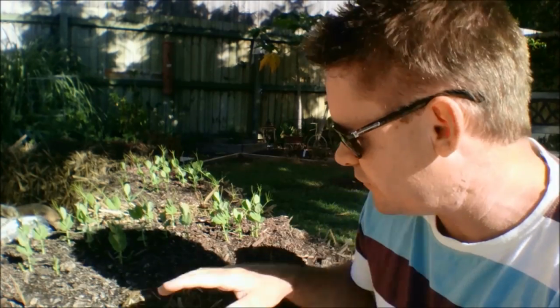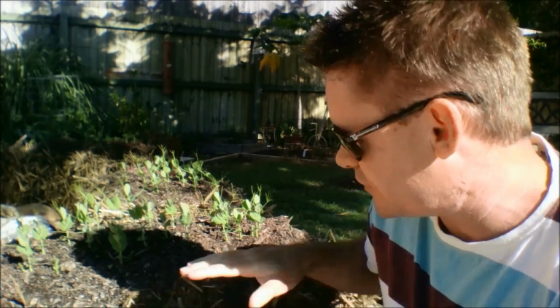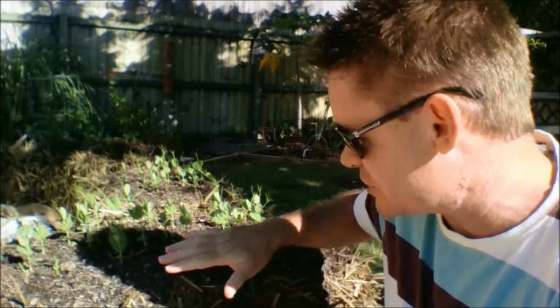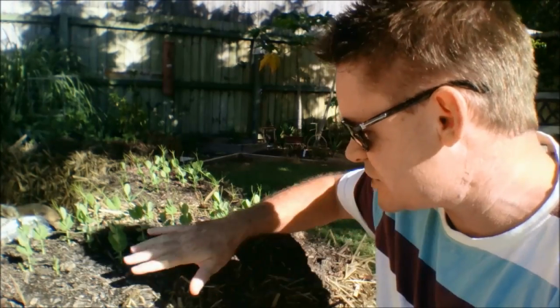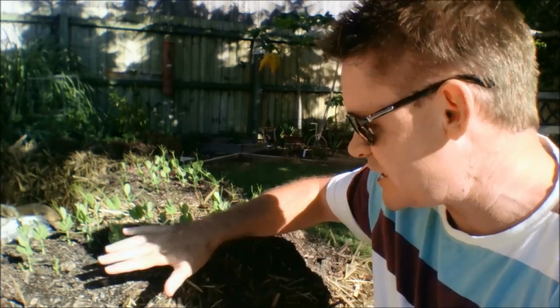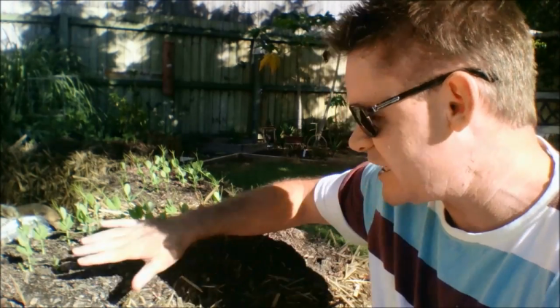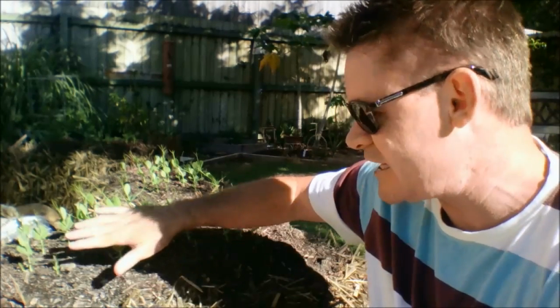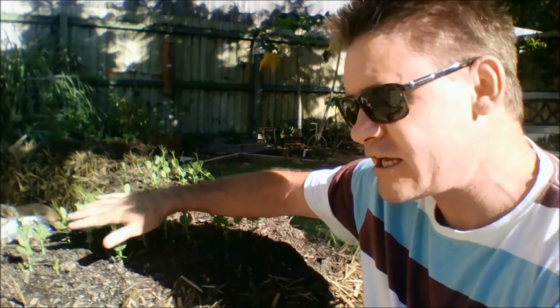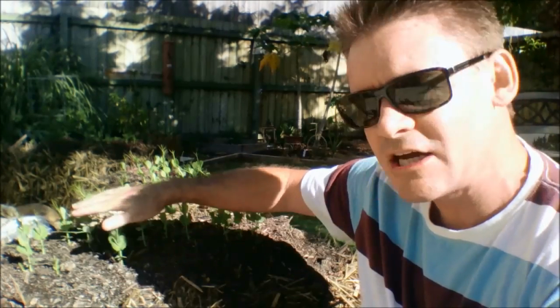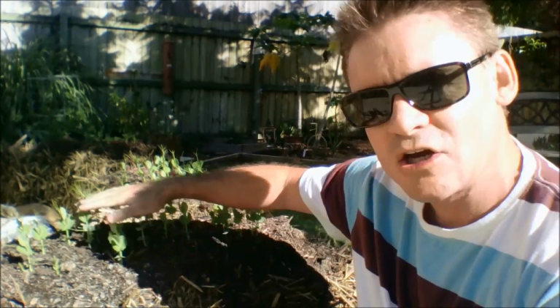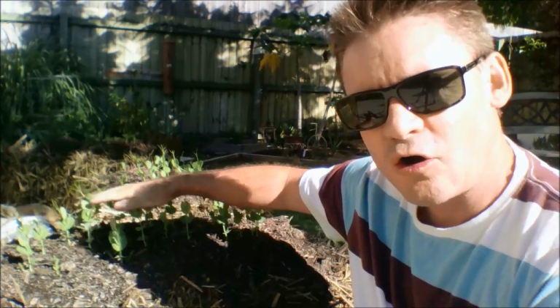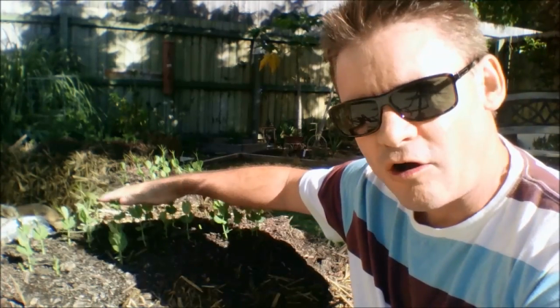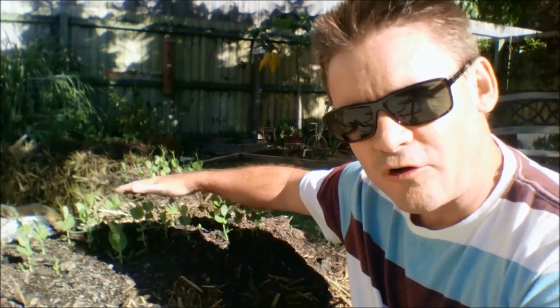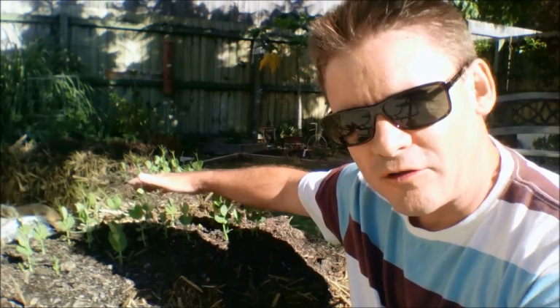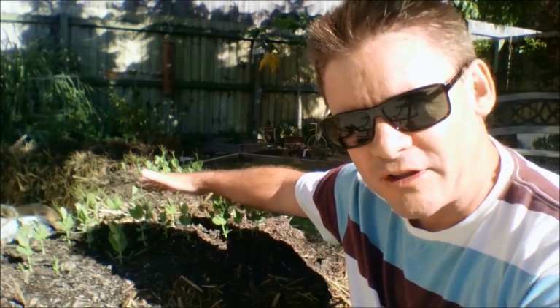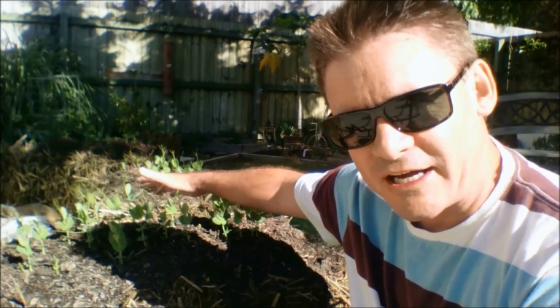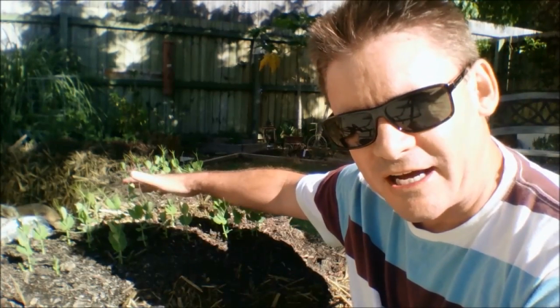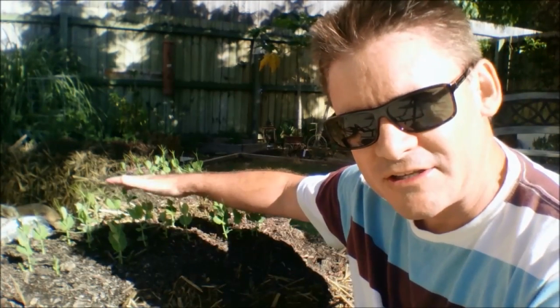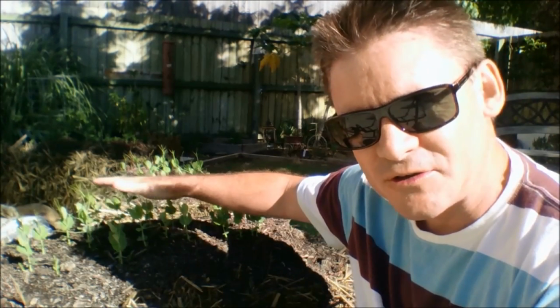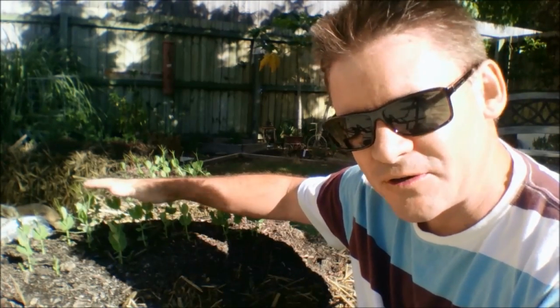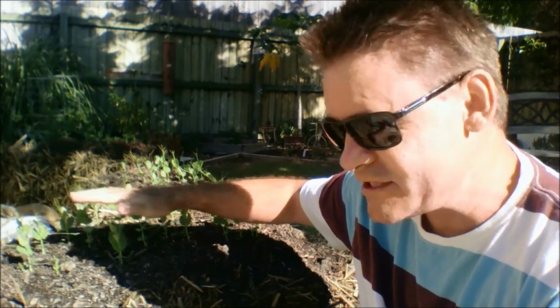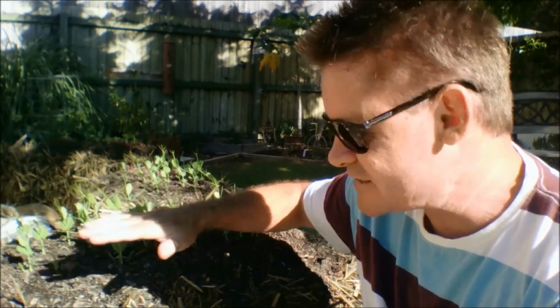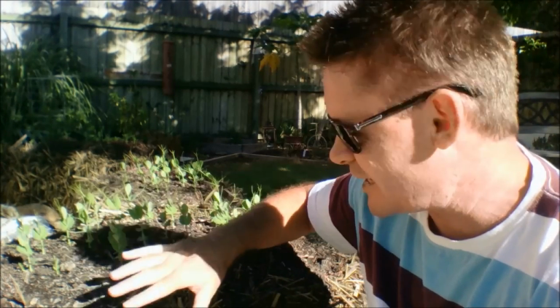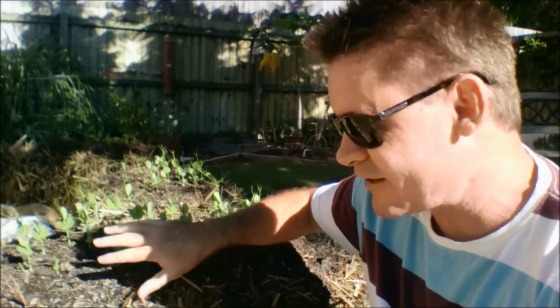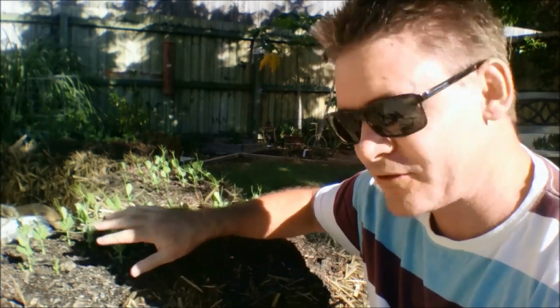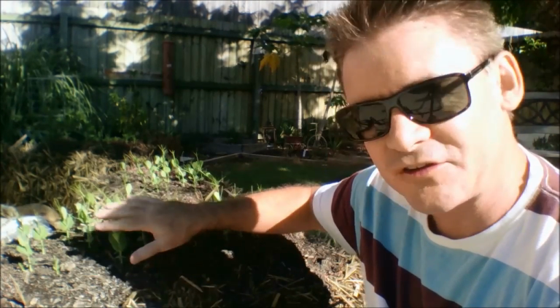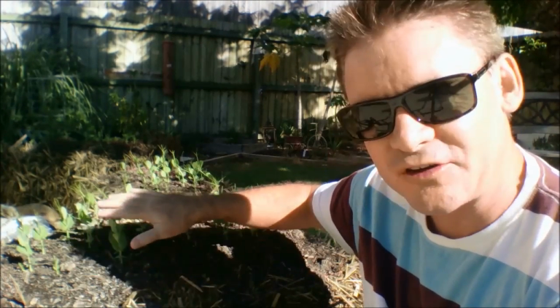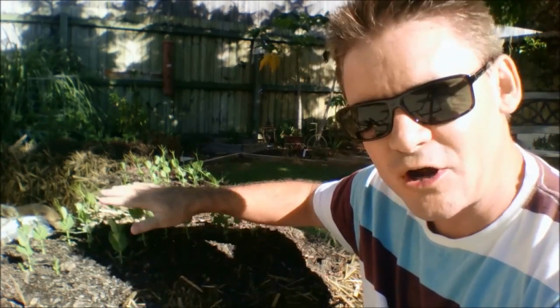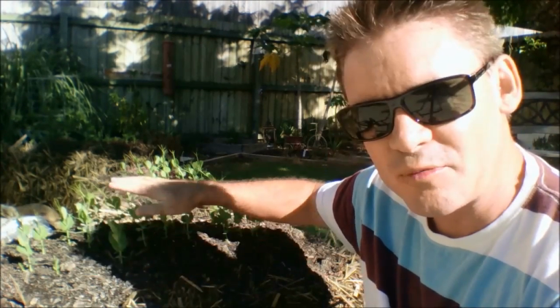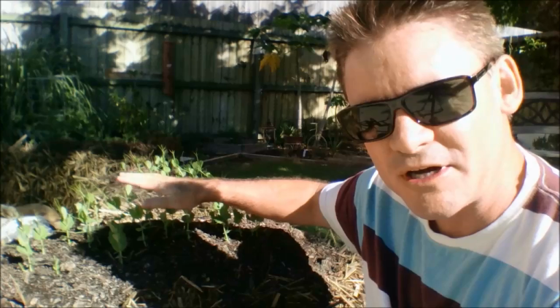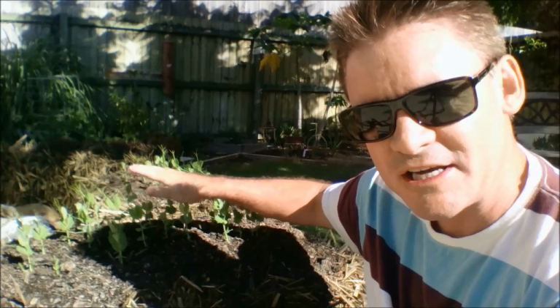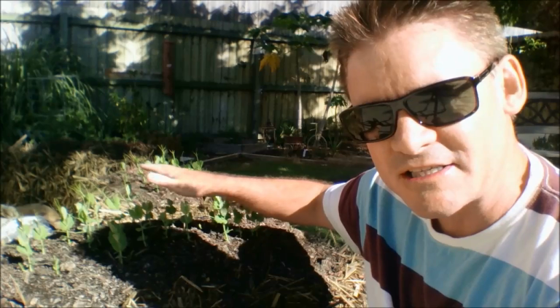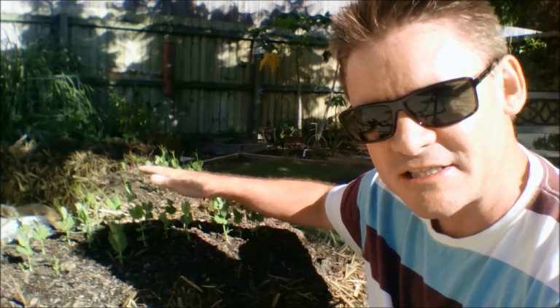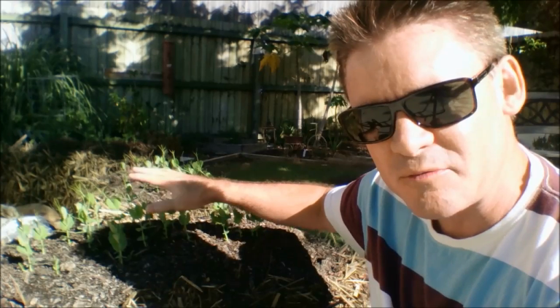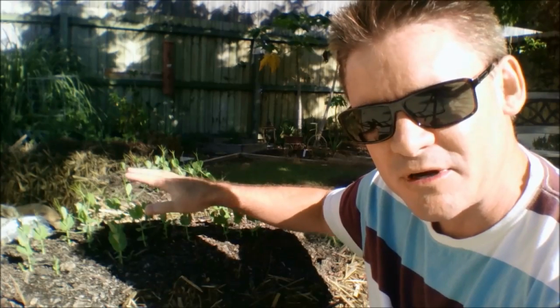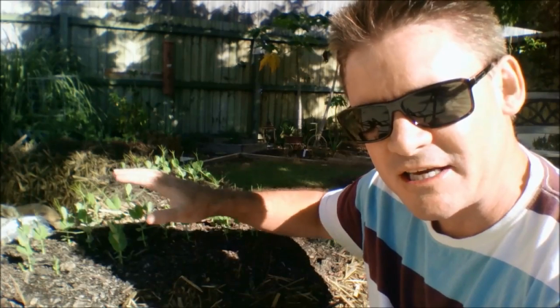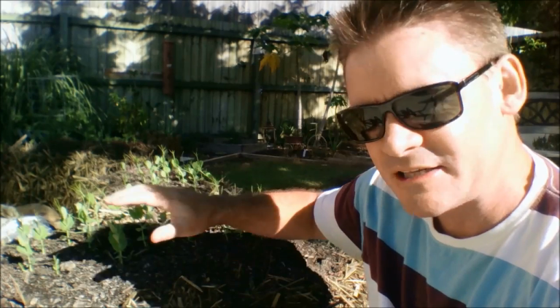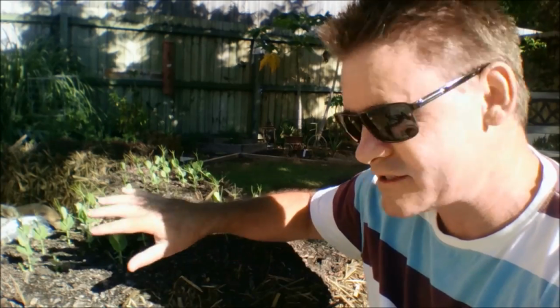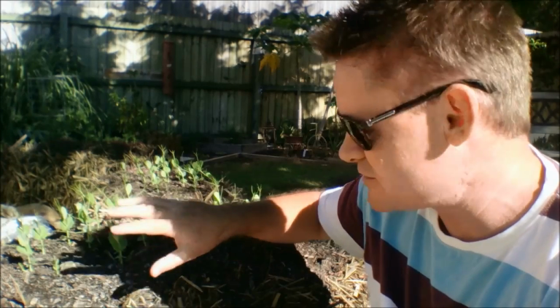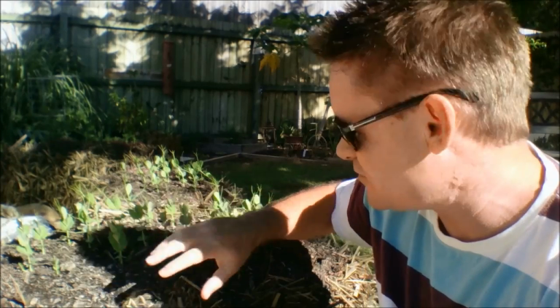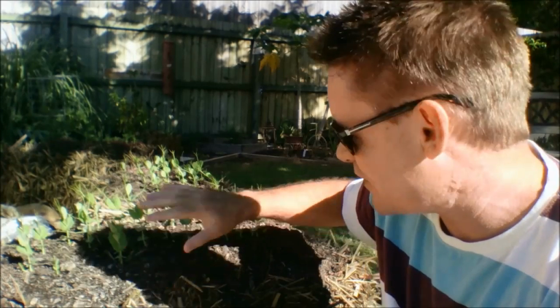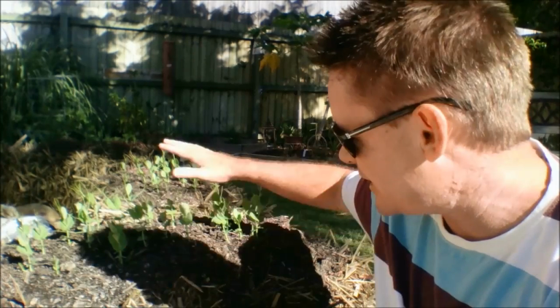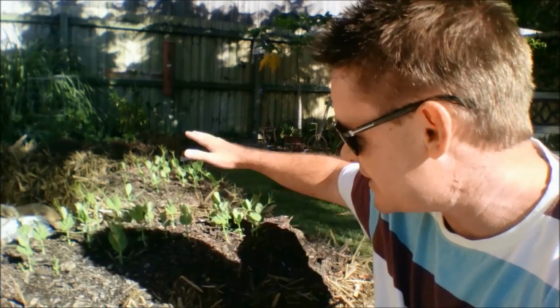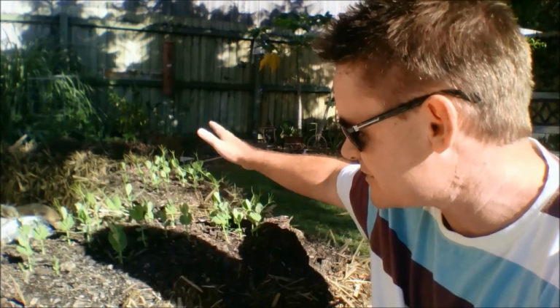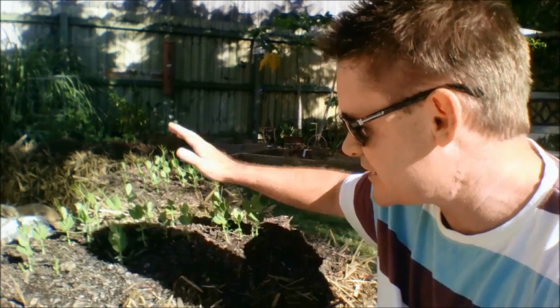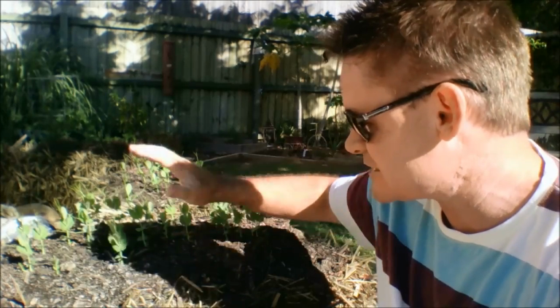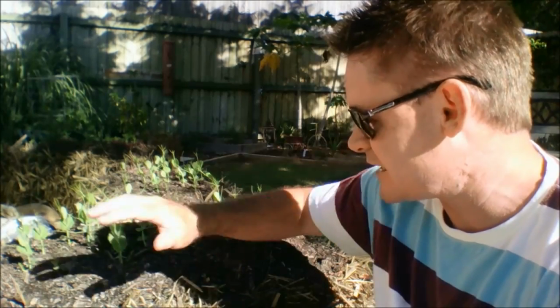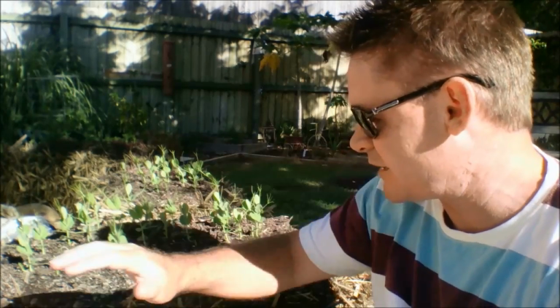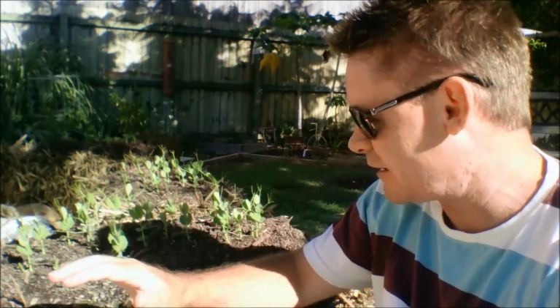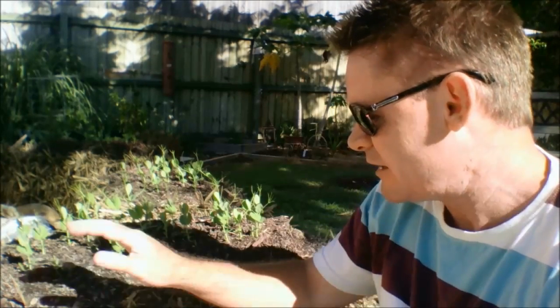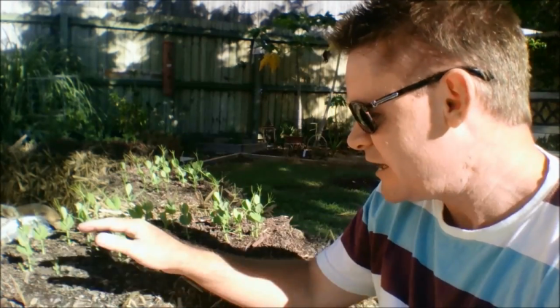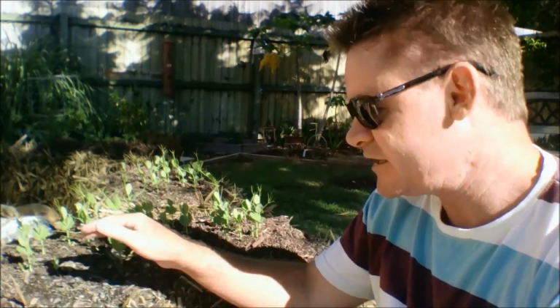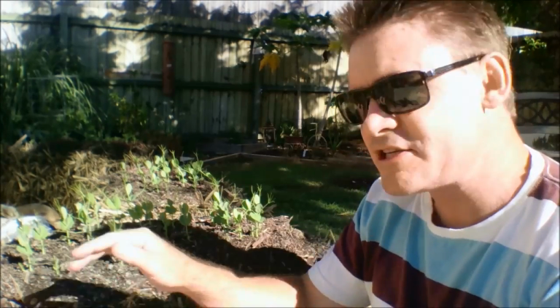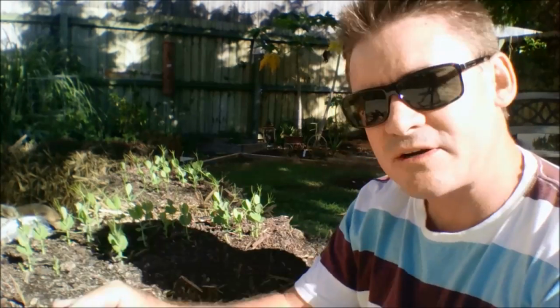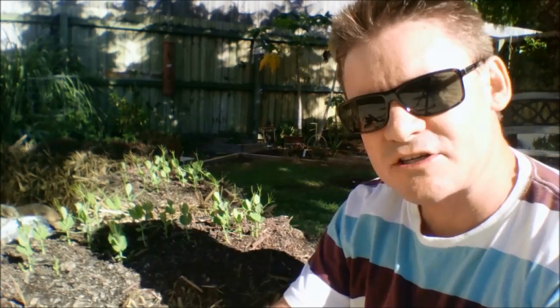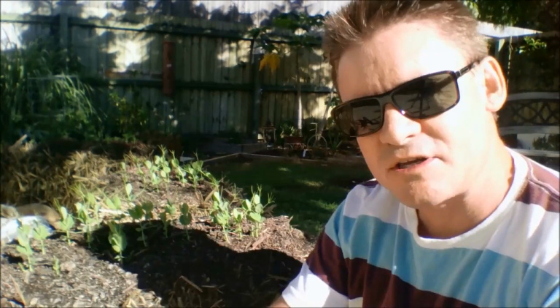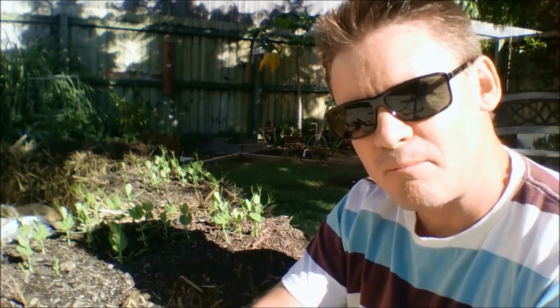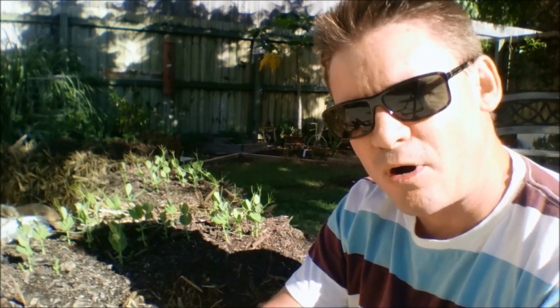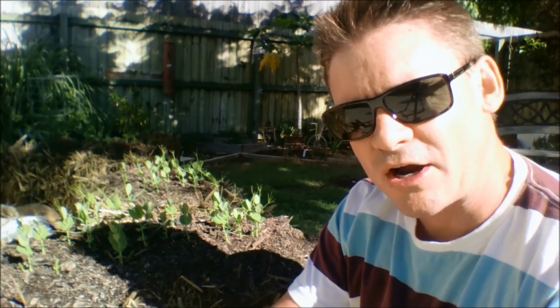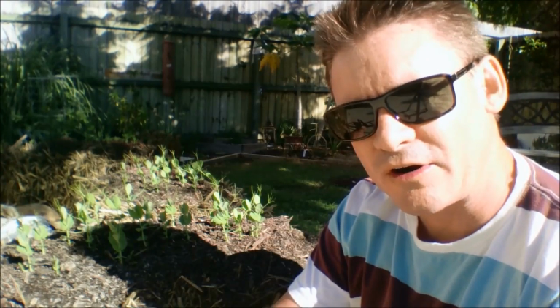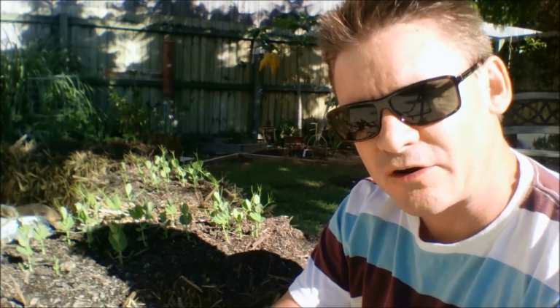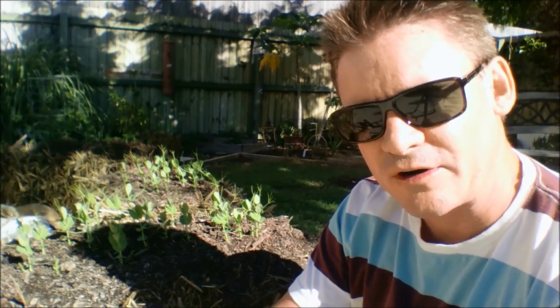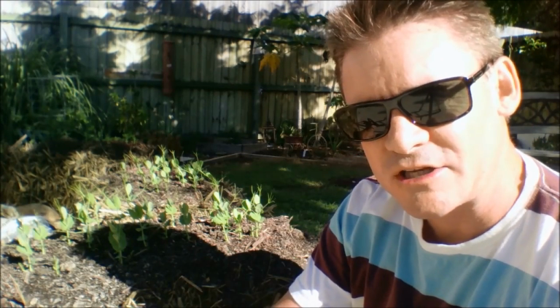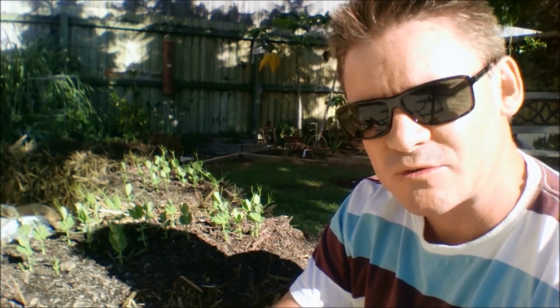You can see here I've got the gardens already started — all the snow peas and the beans and peas and things are coming up. And these are actually microgreens.